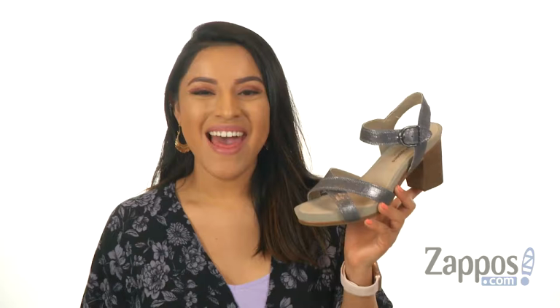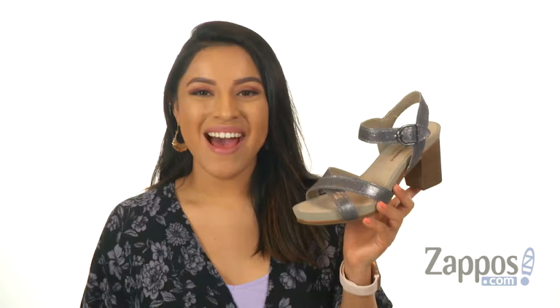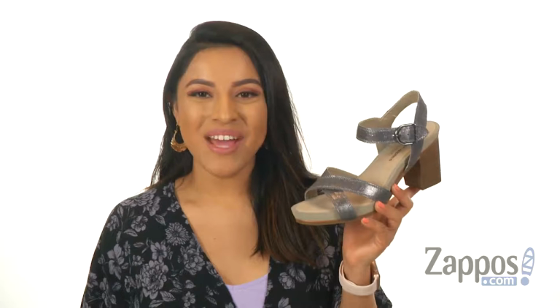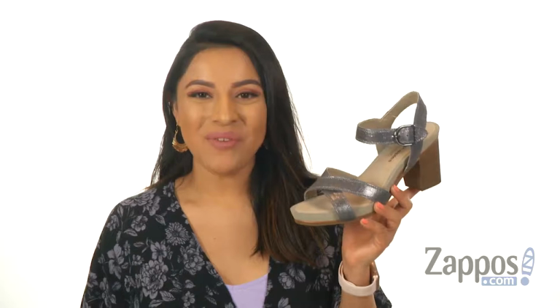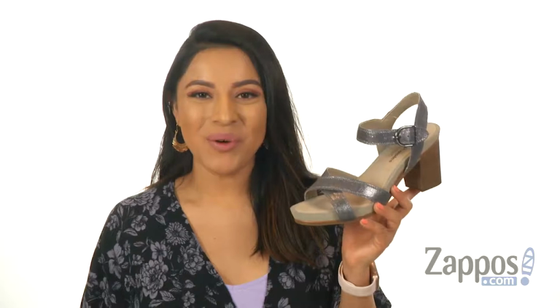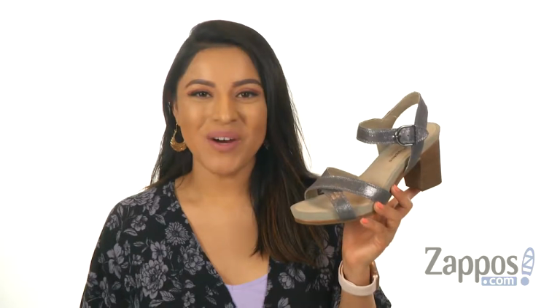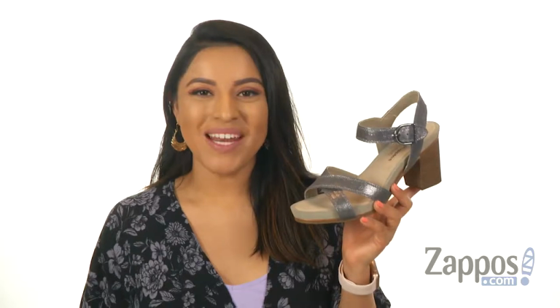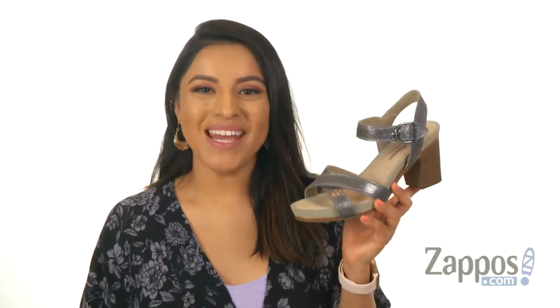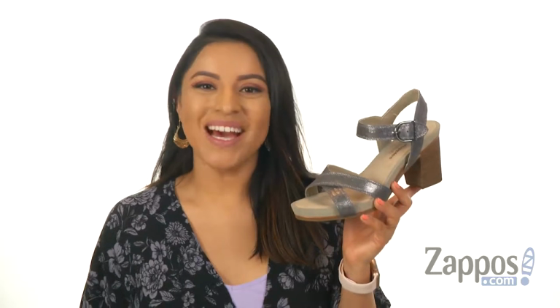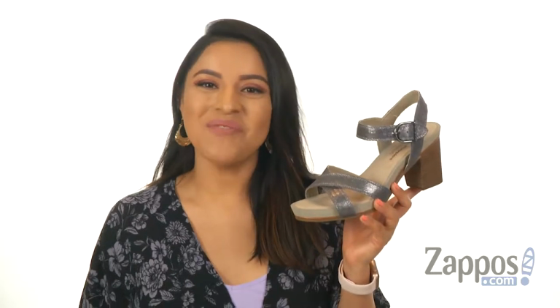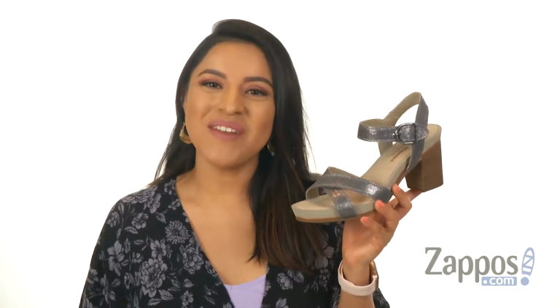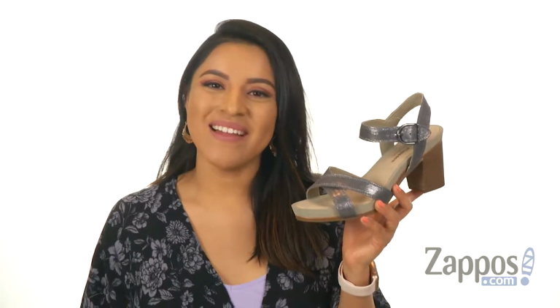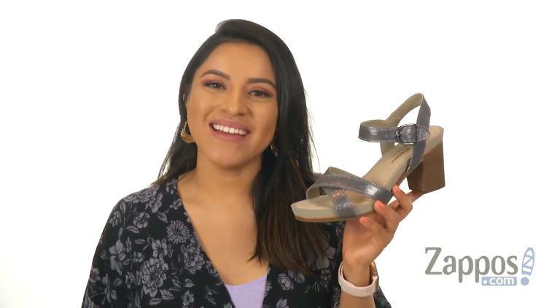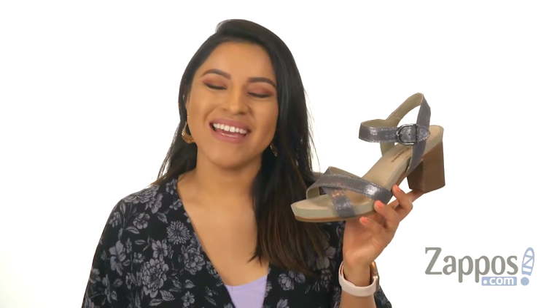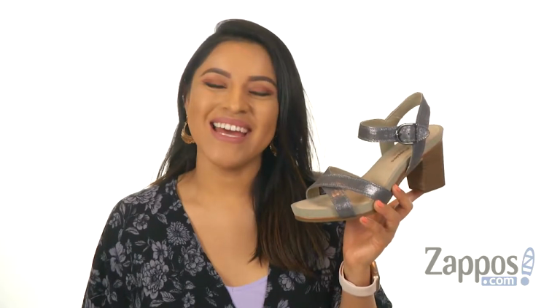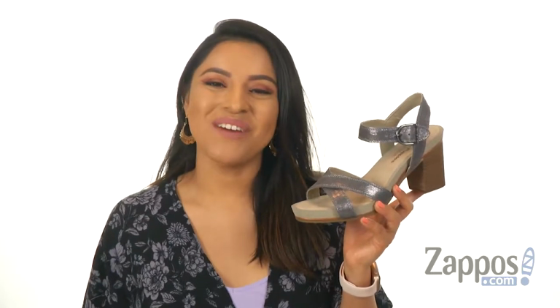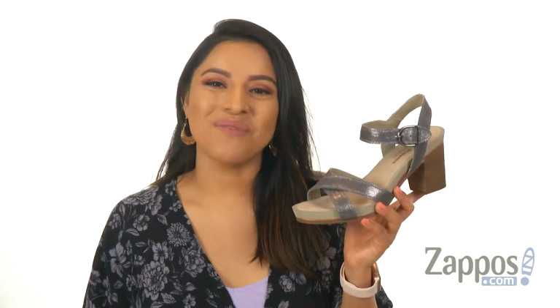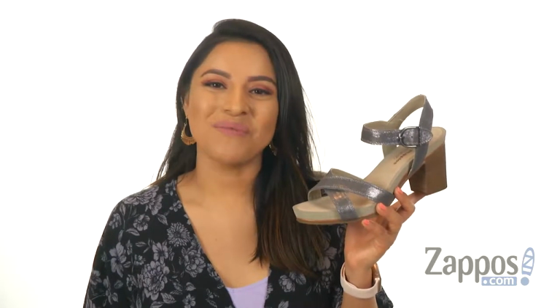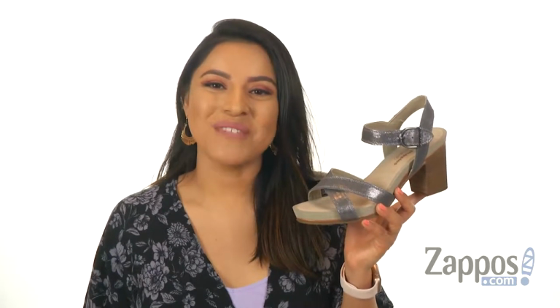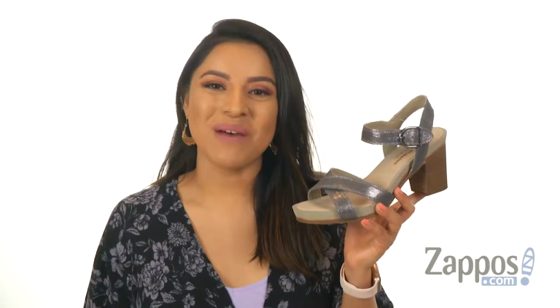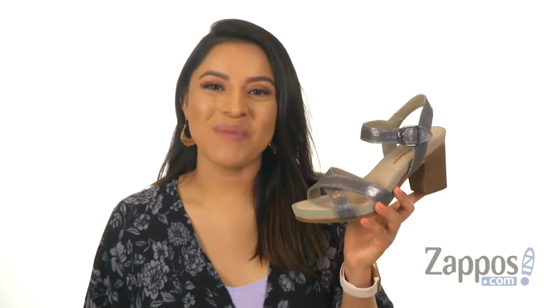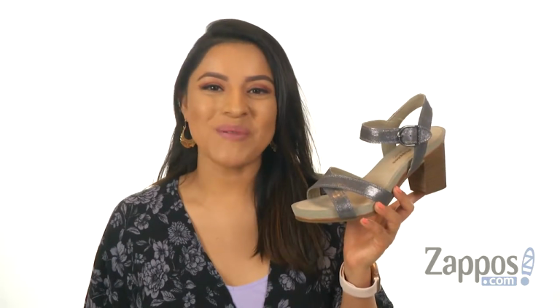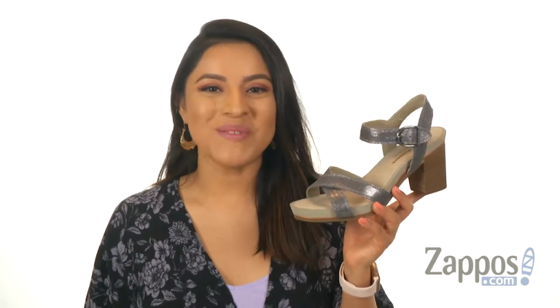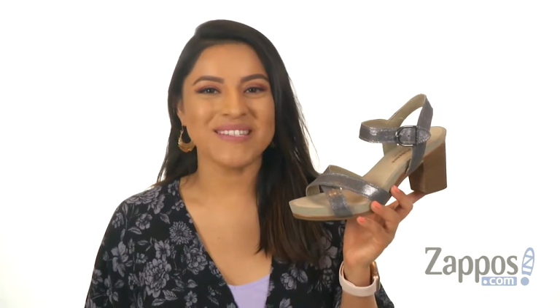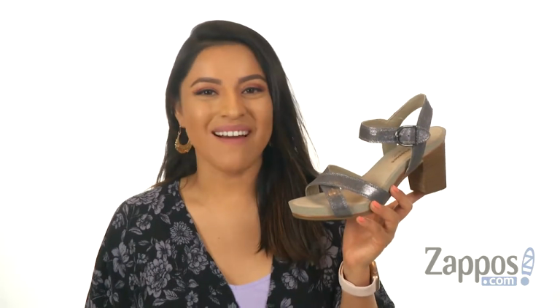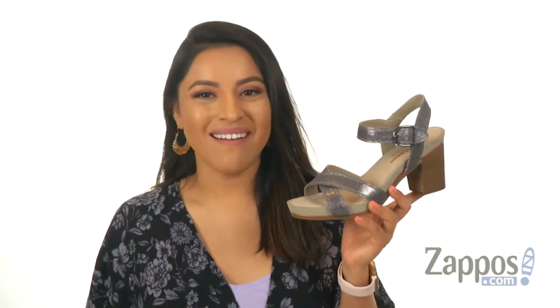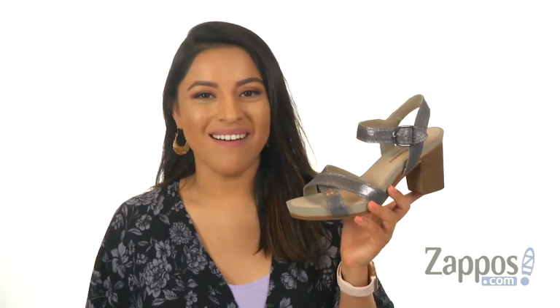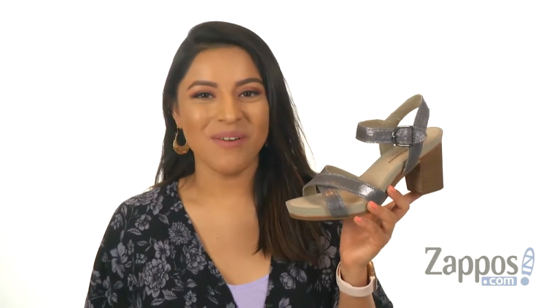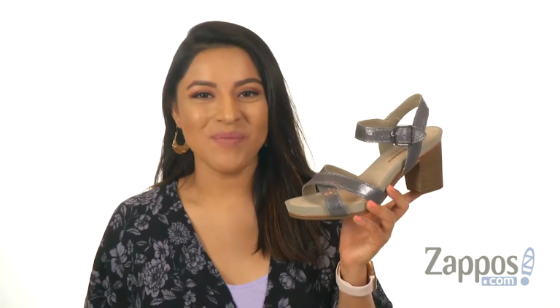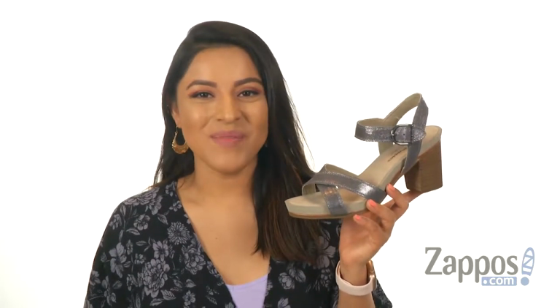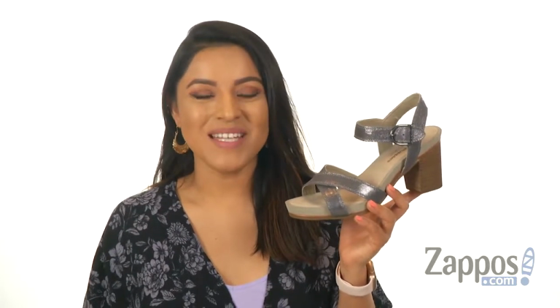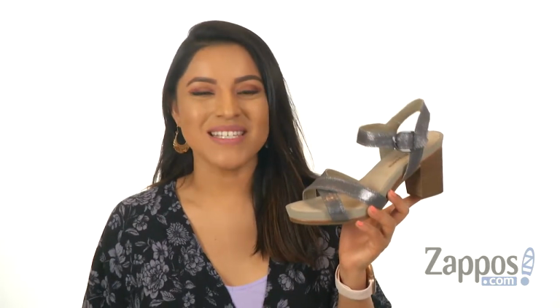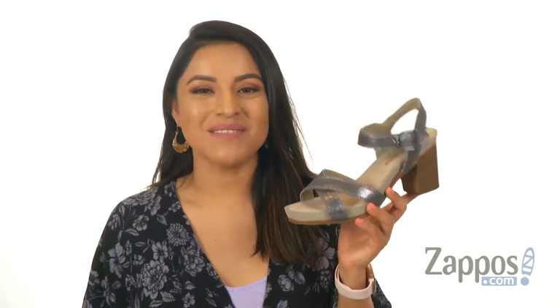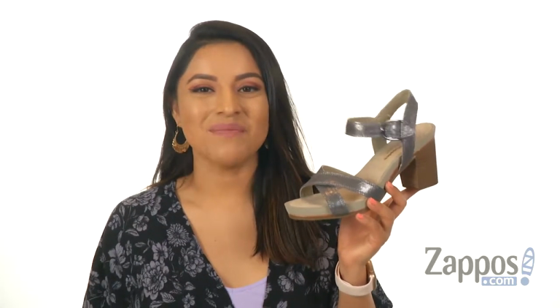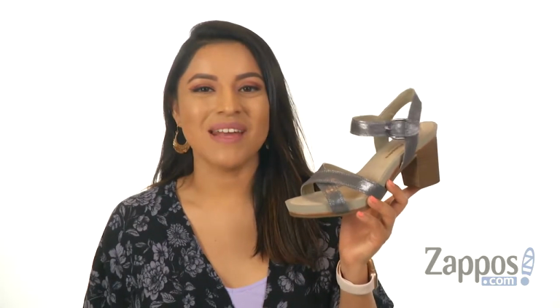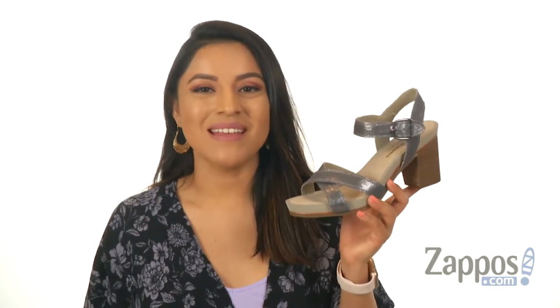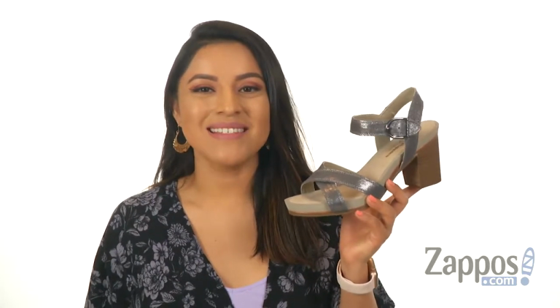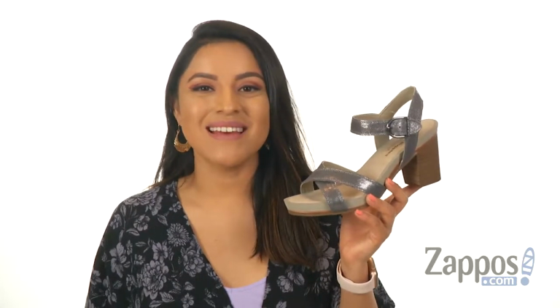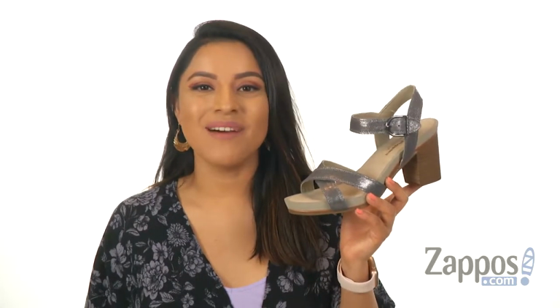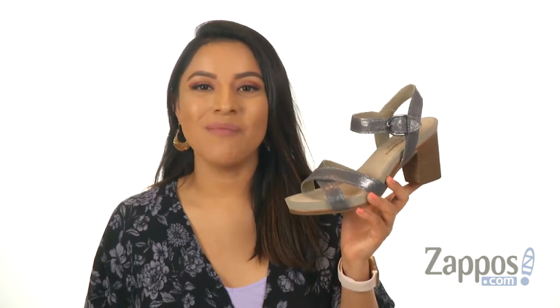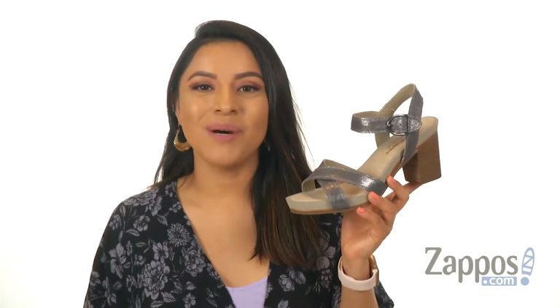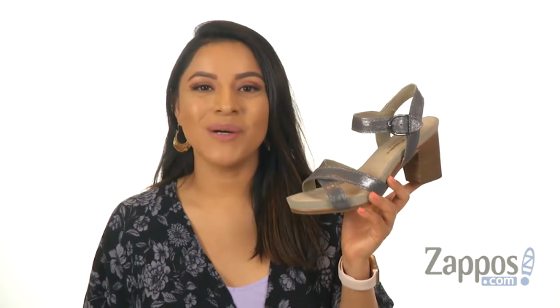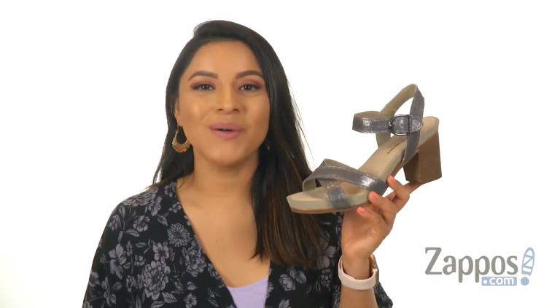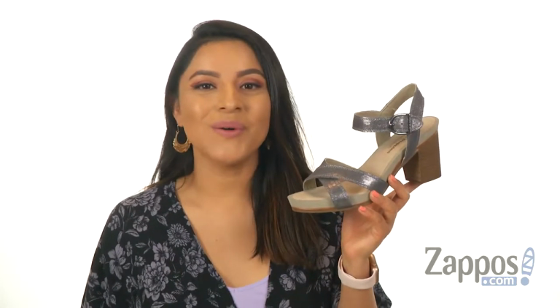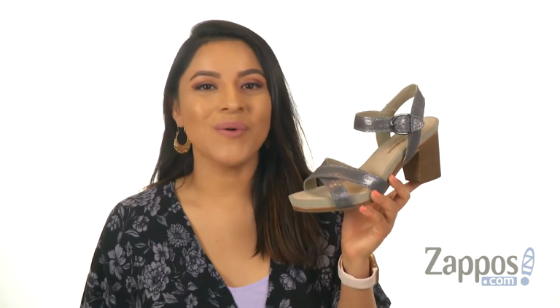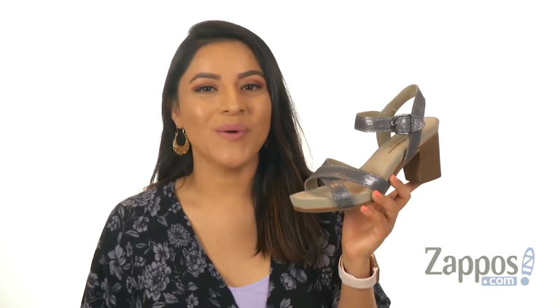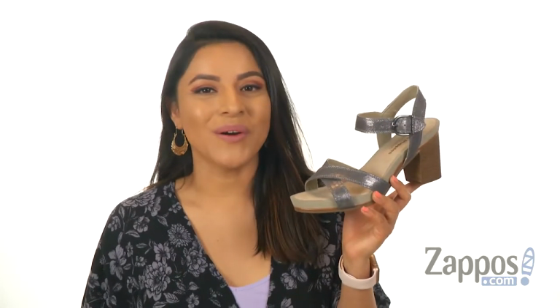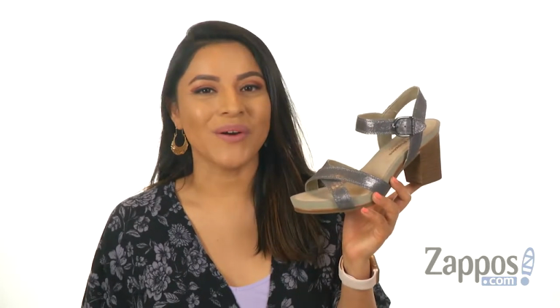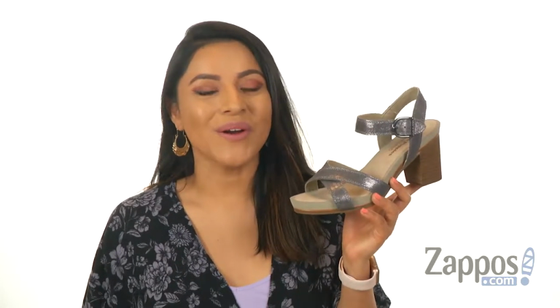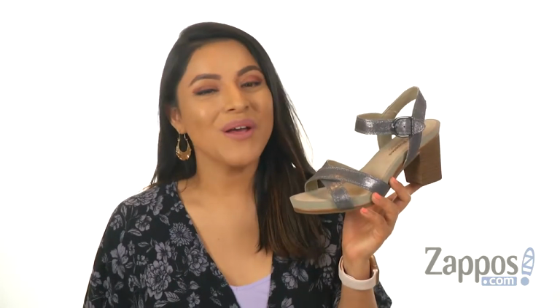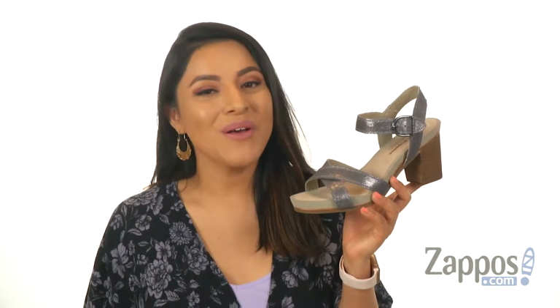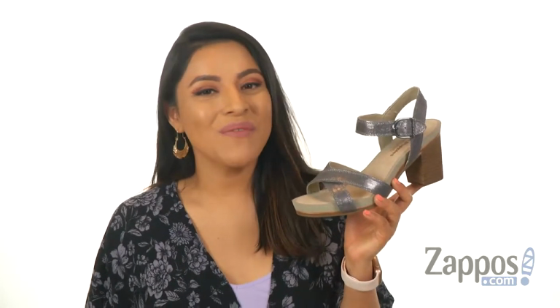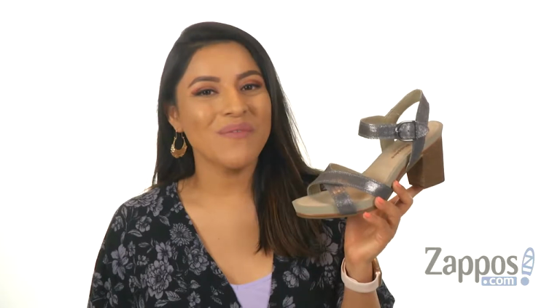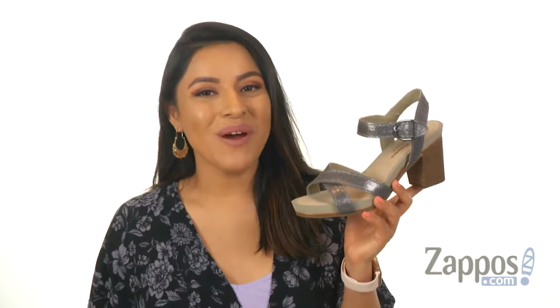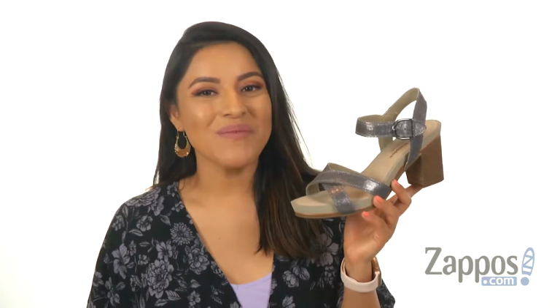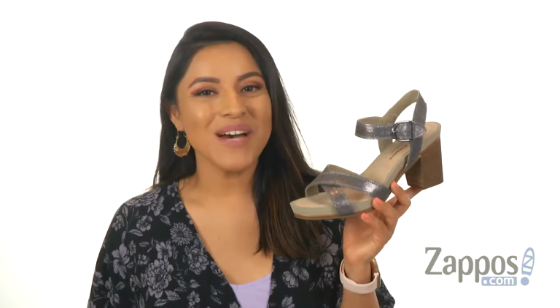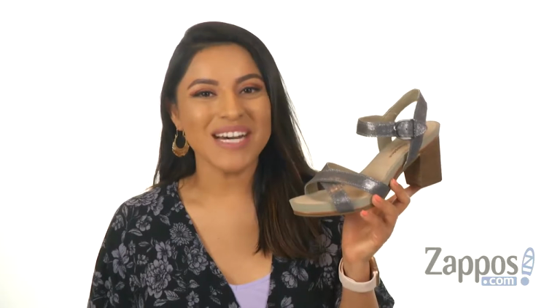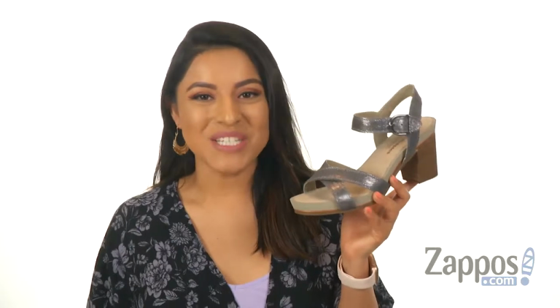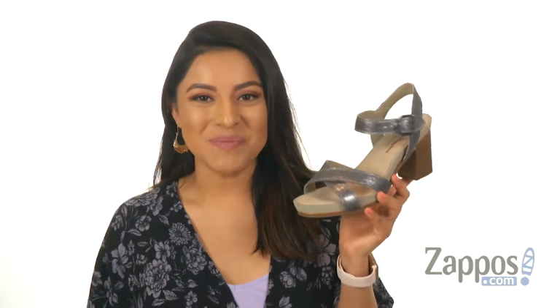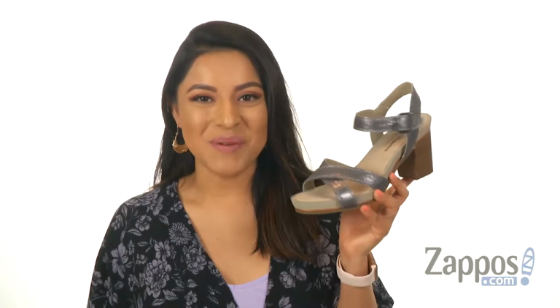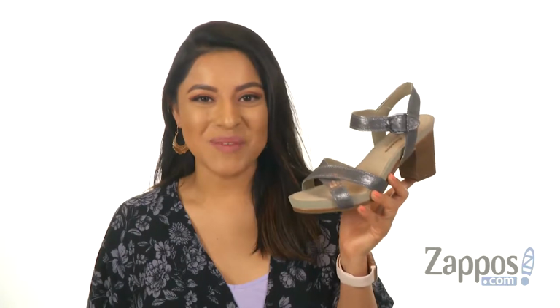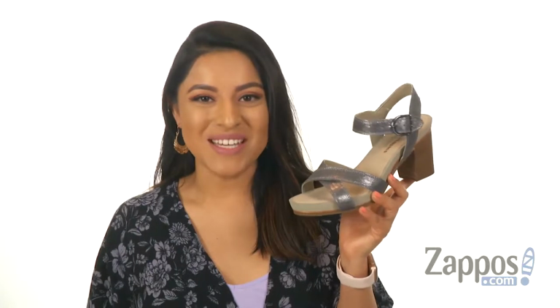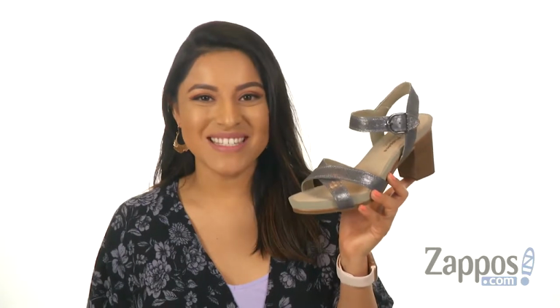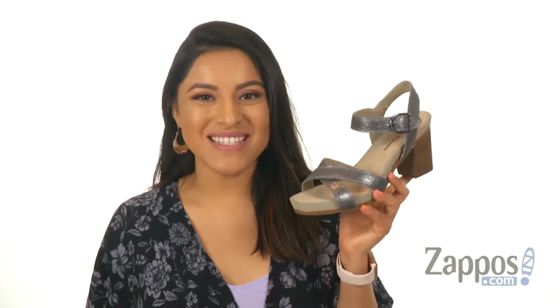Hi everyone, I'm Nellie and I'm from Zappos.com. This is Mariska Buckle Quarter from Hushpuppies.